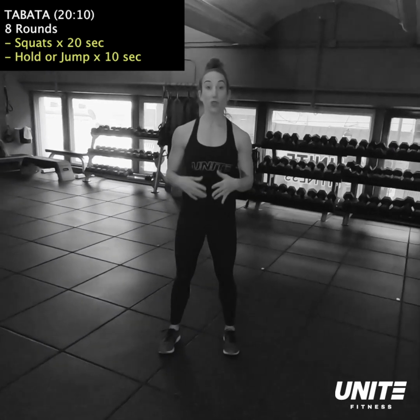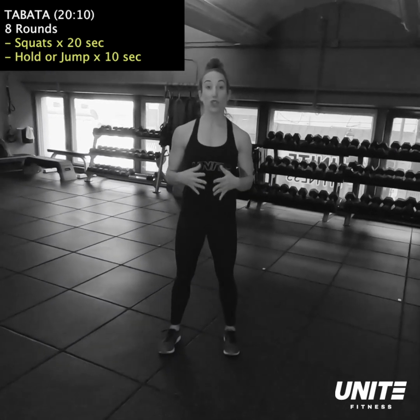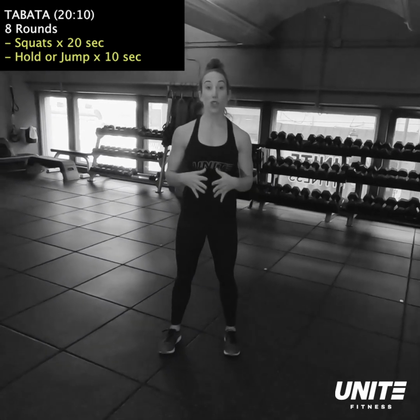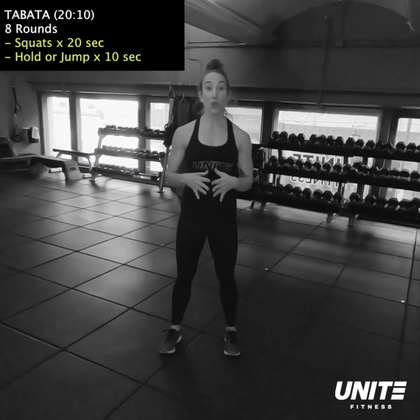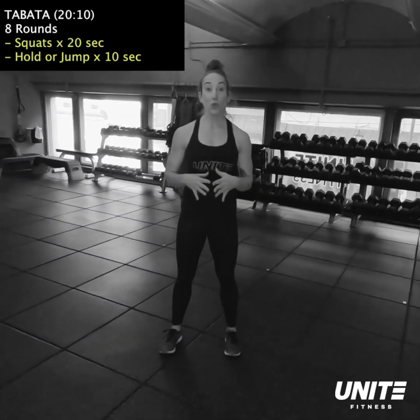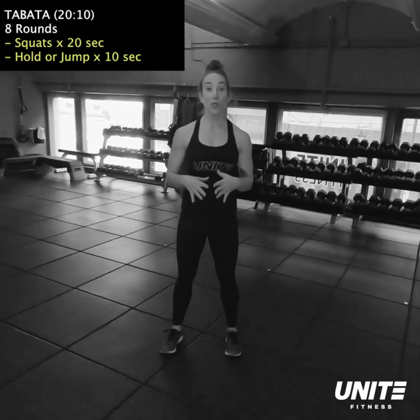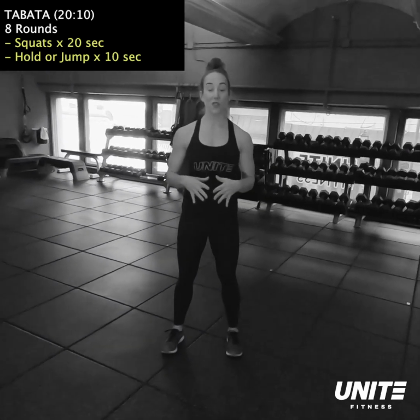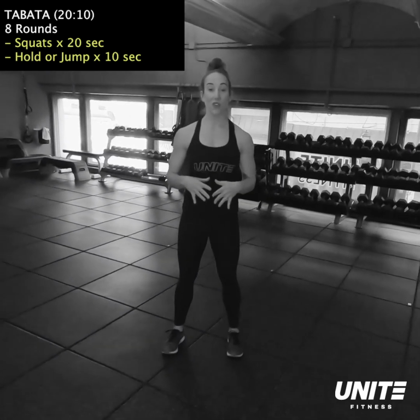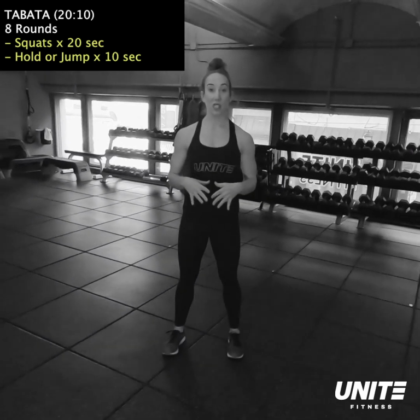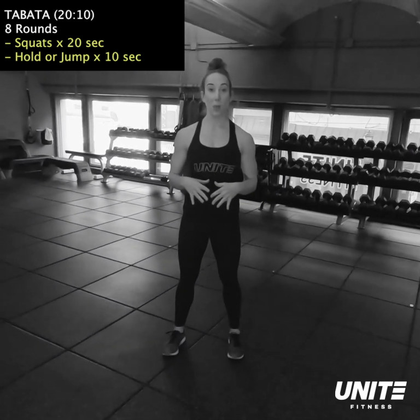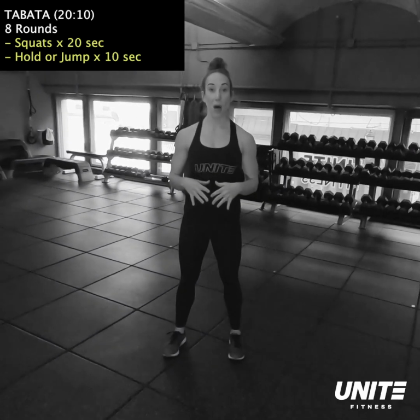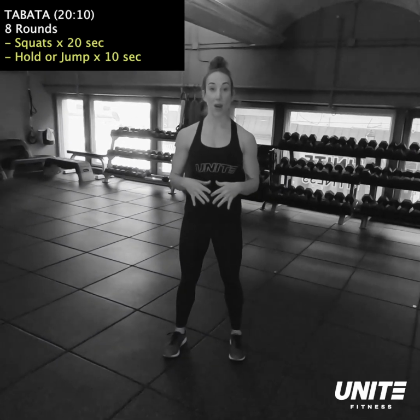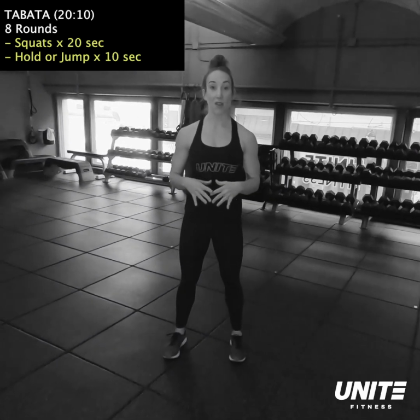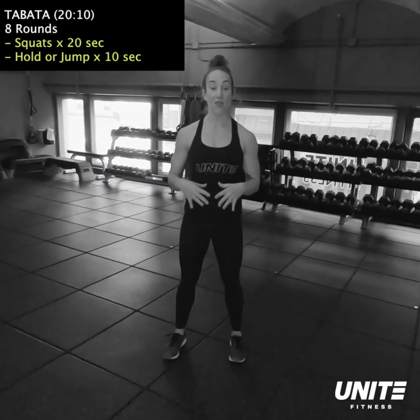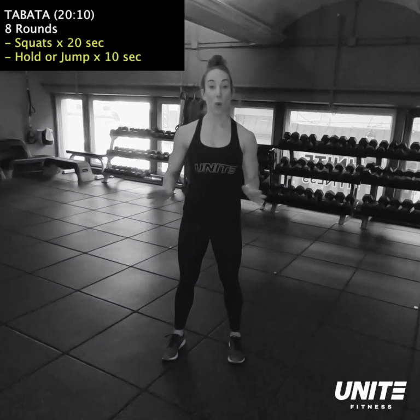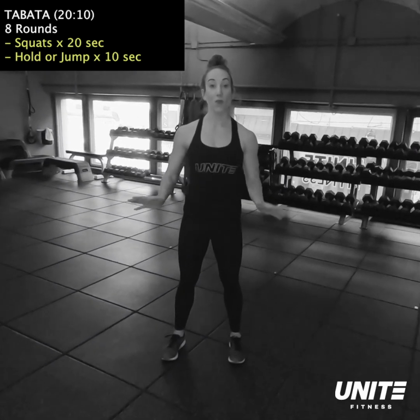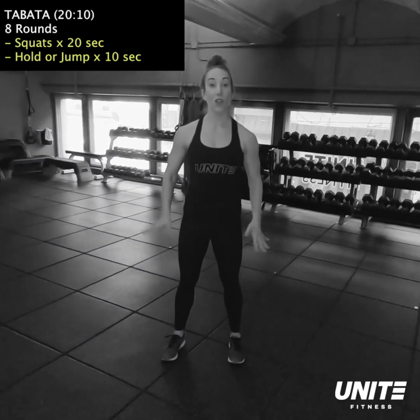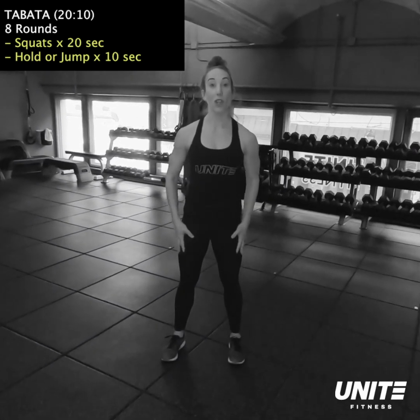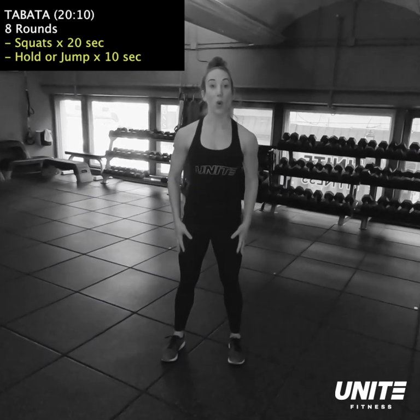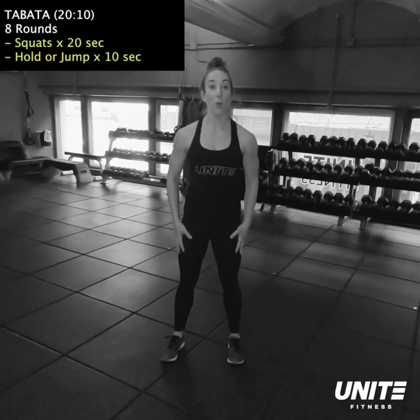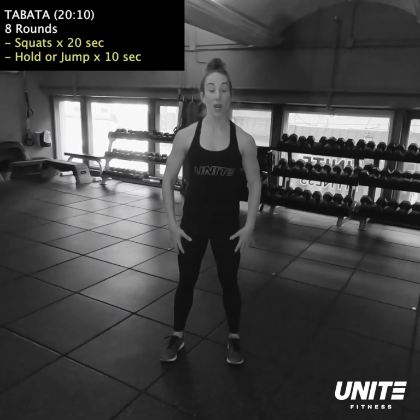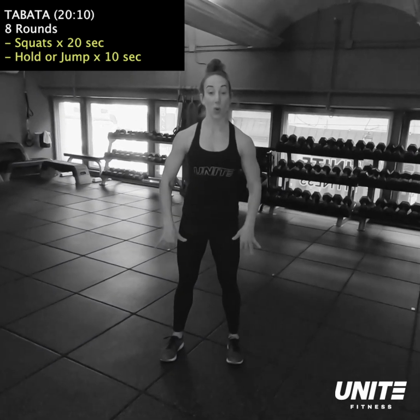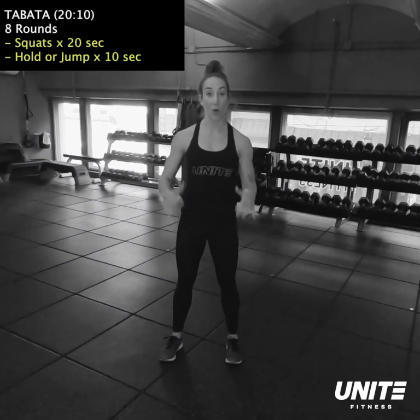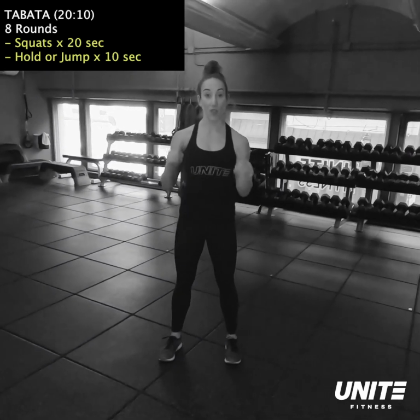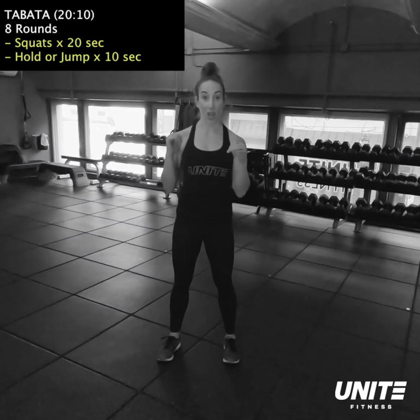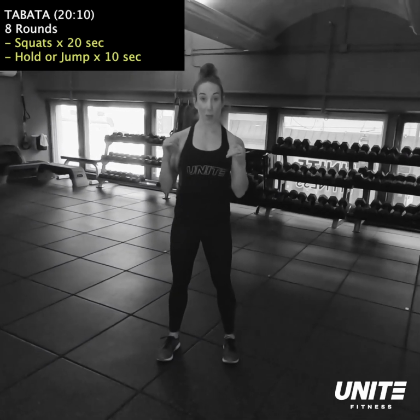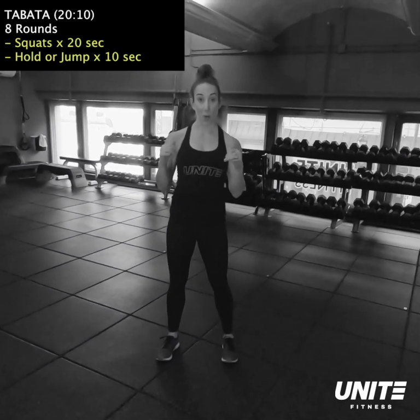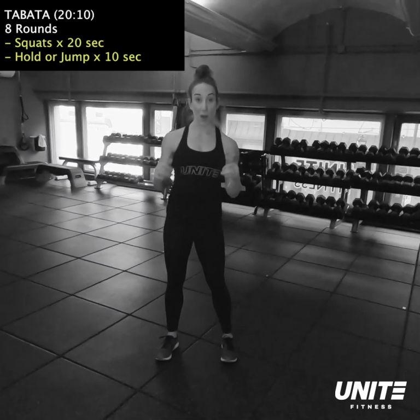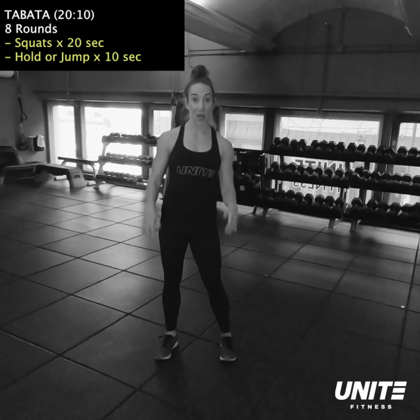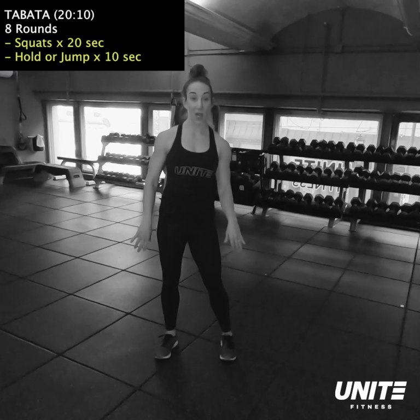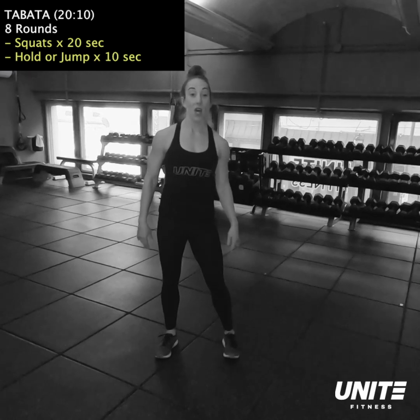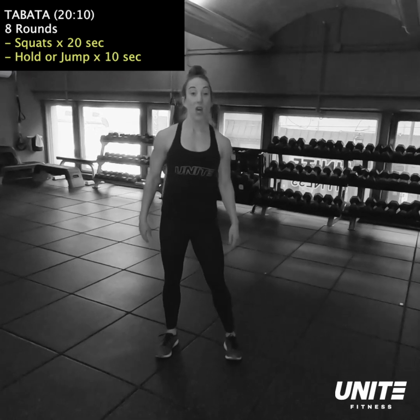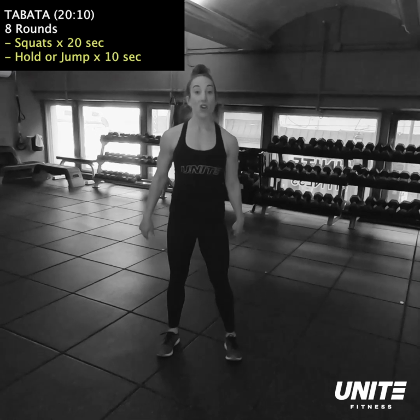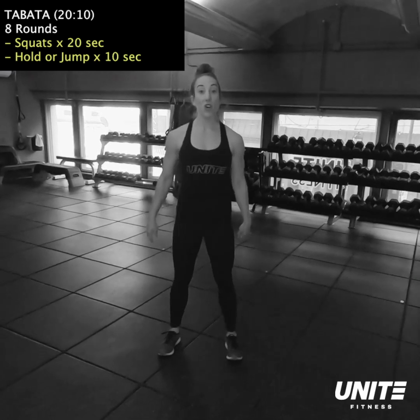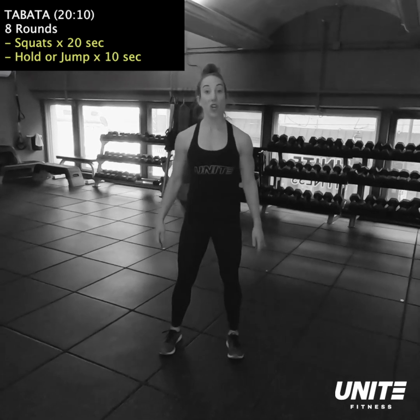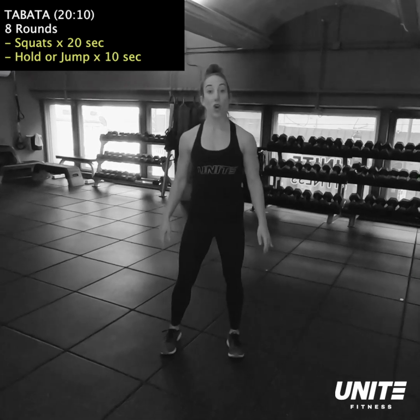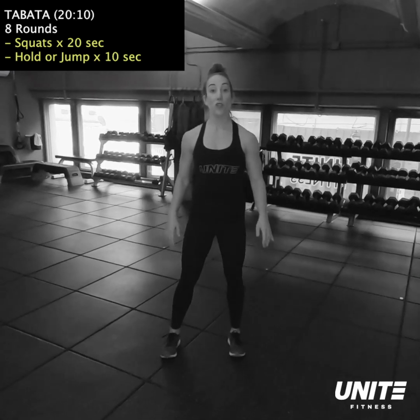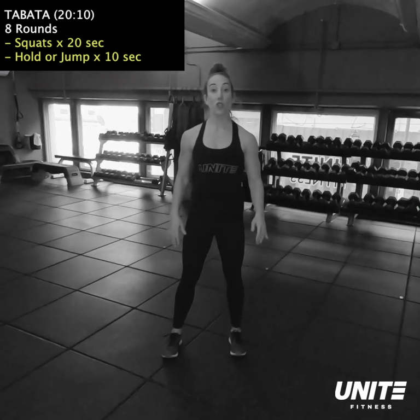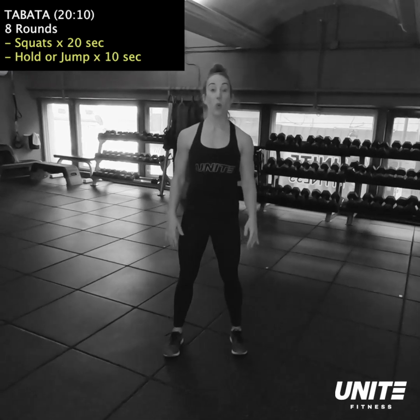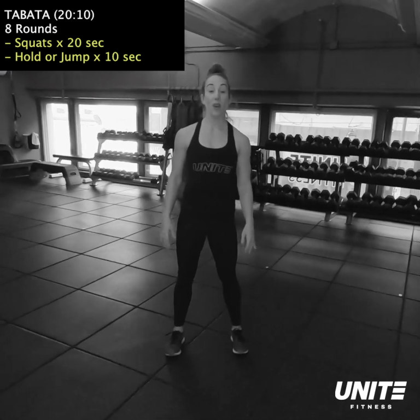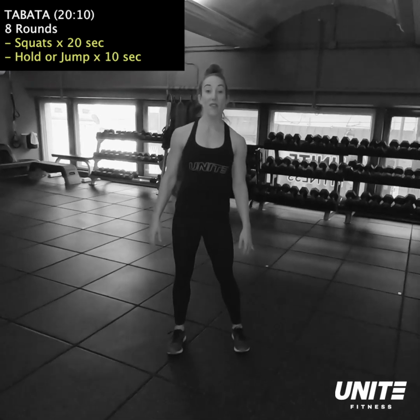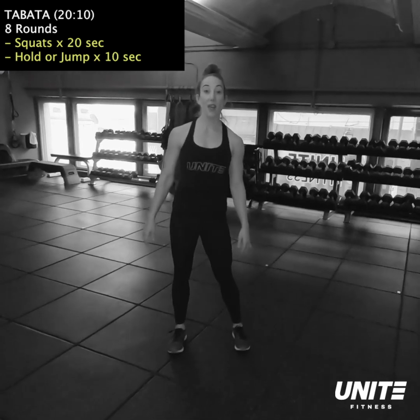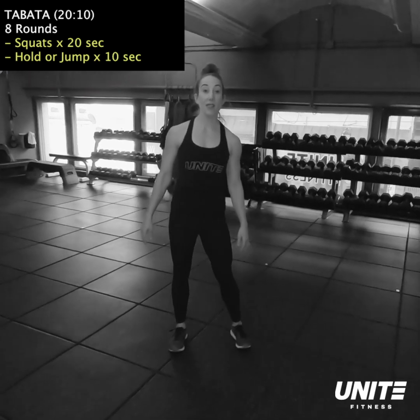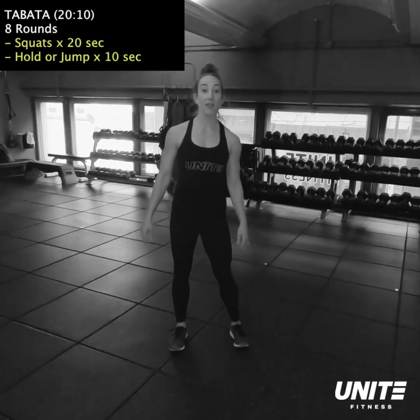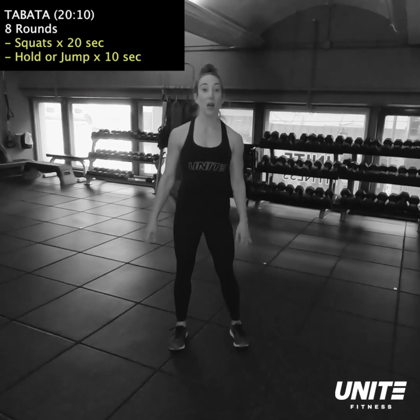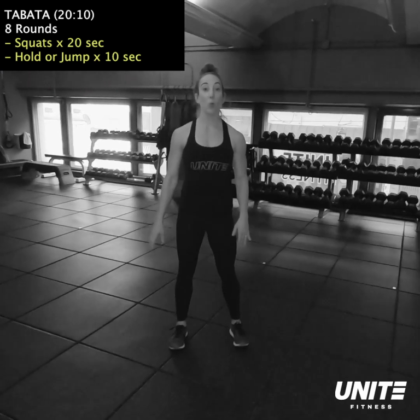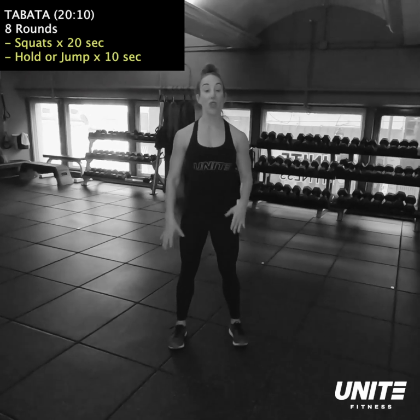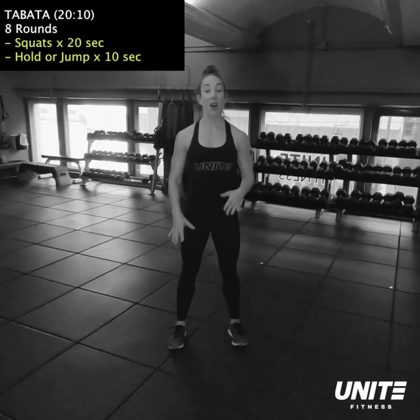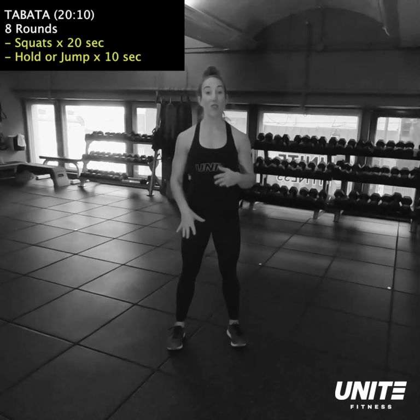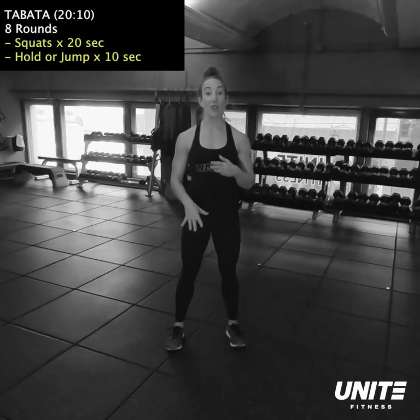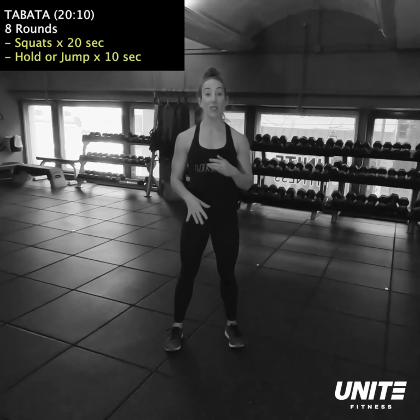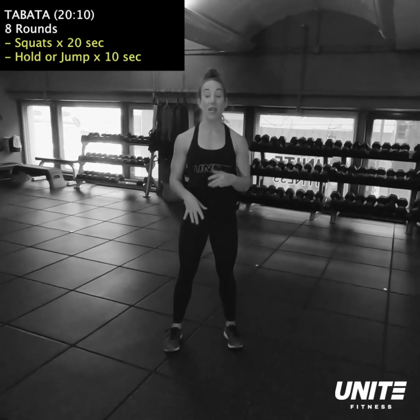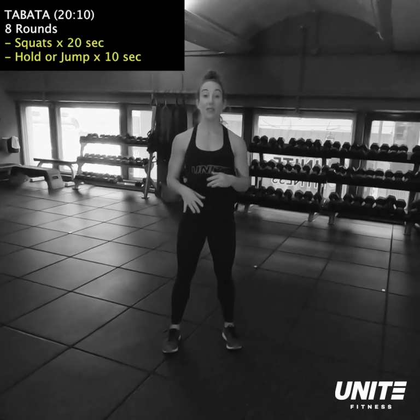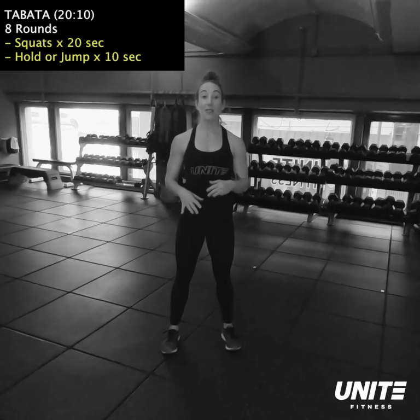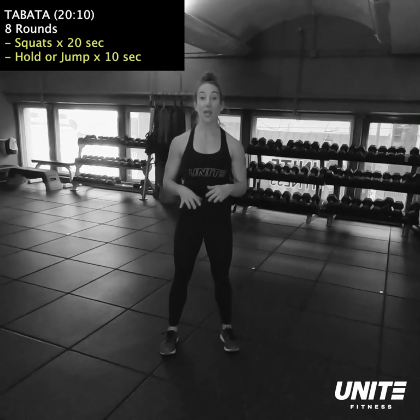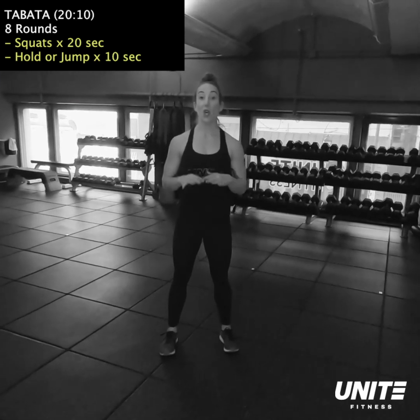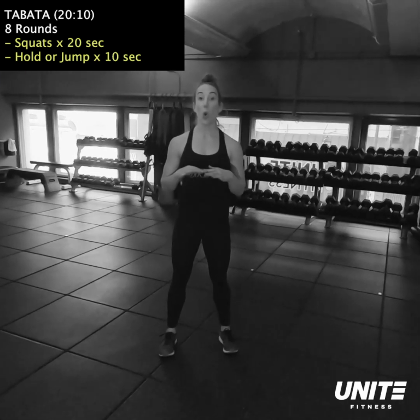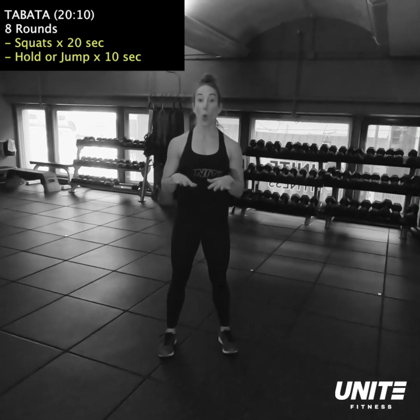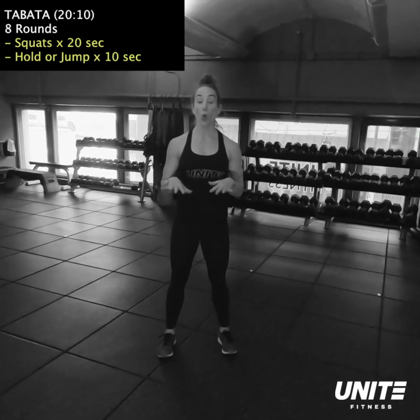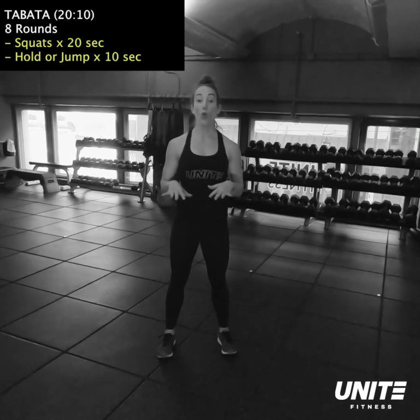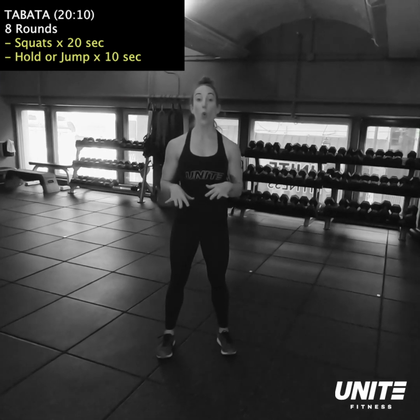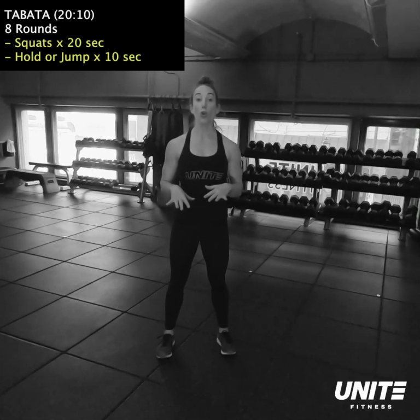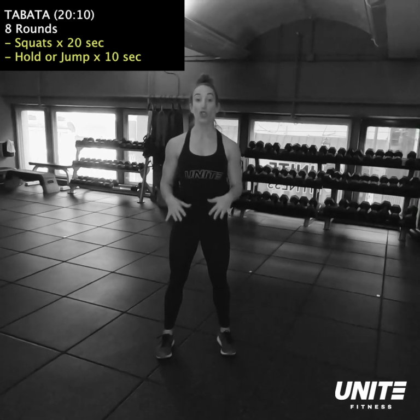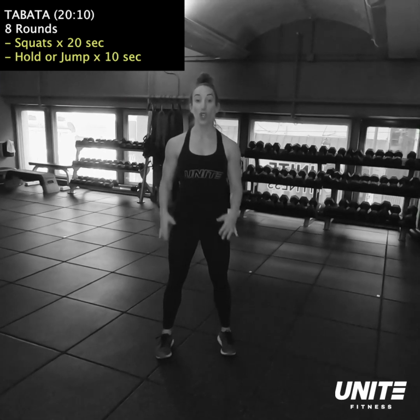Exercise number one is gonna be a jumping jack. So for 30 seconds, you're gonna do jacks, arms extended all the way out, getting that heart rate up.